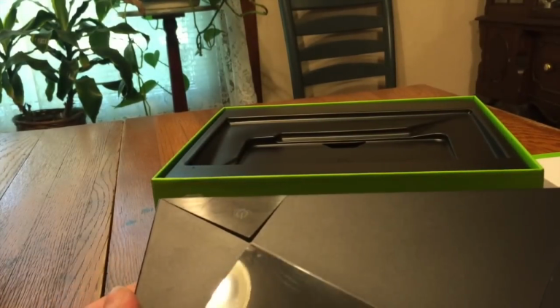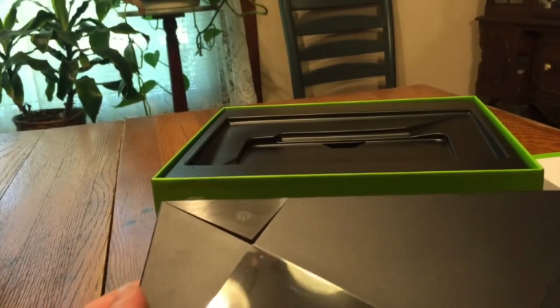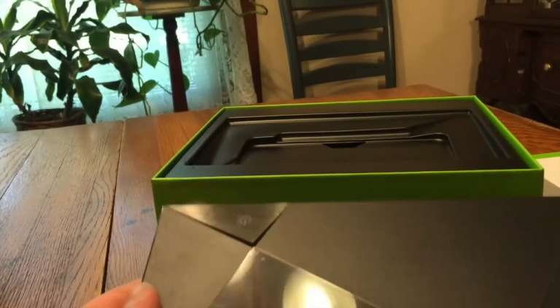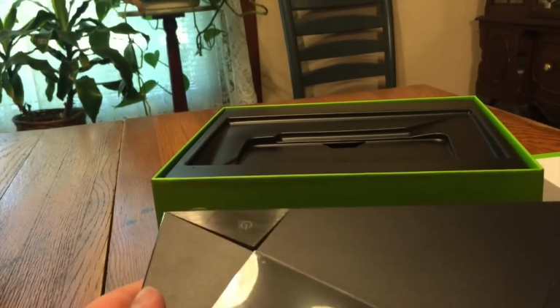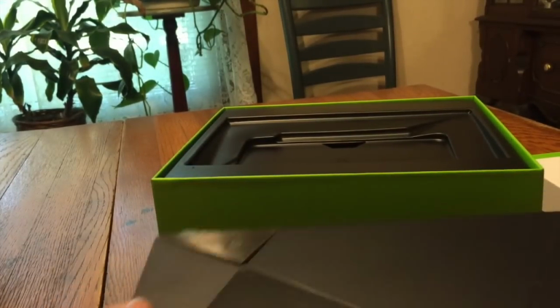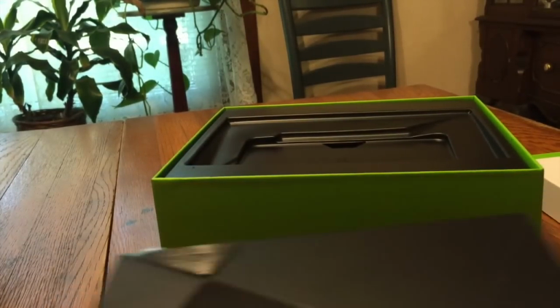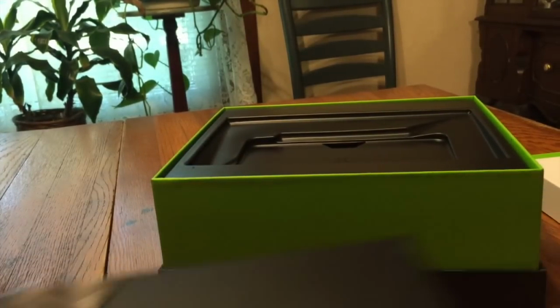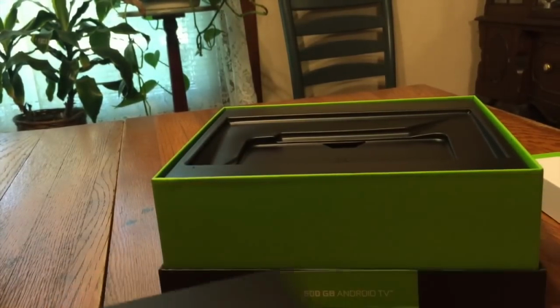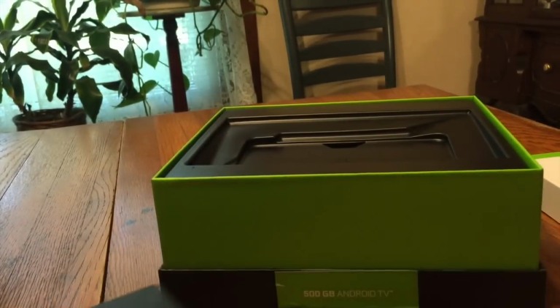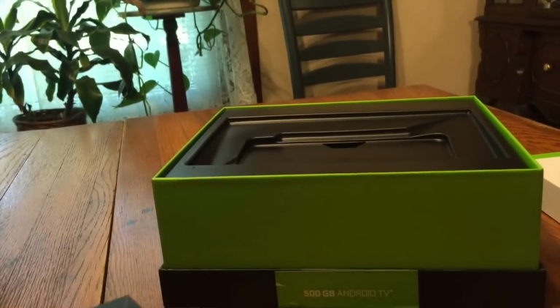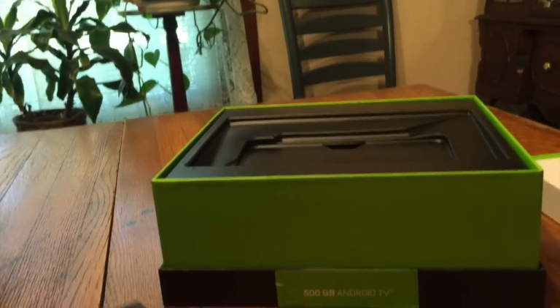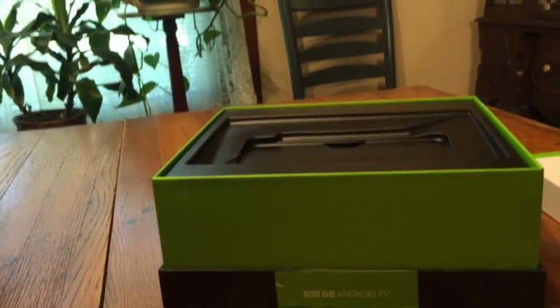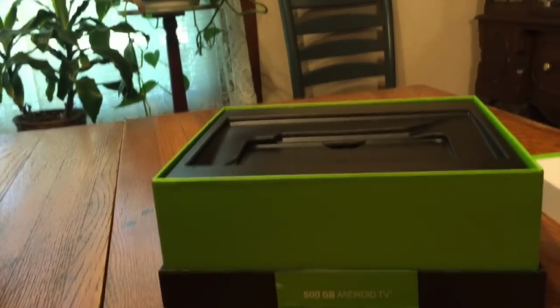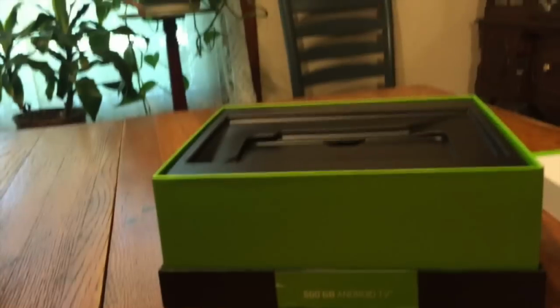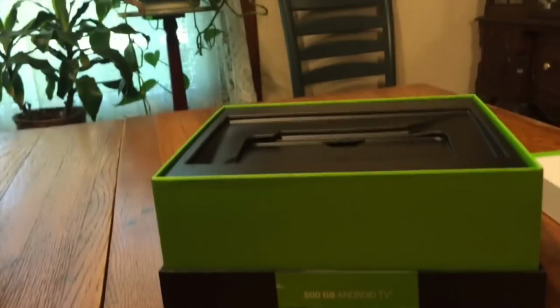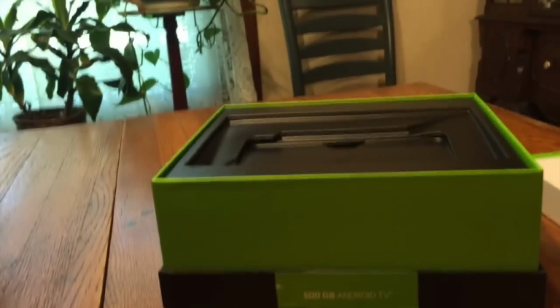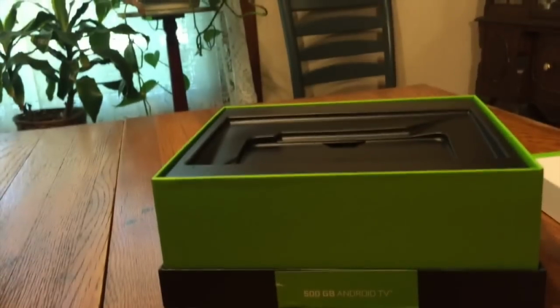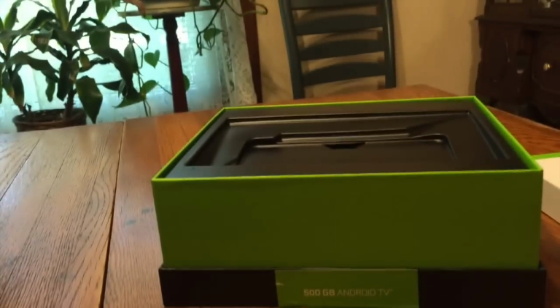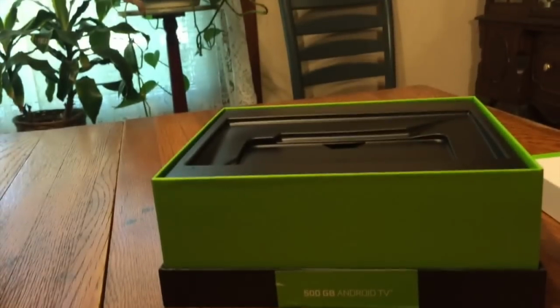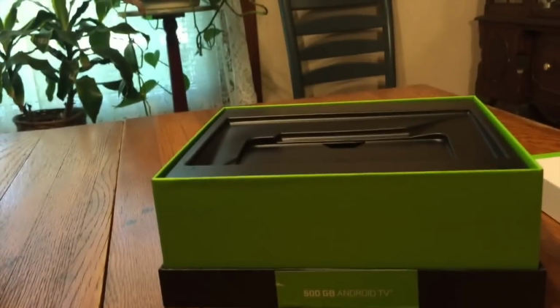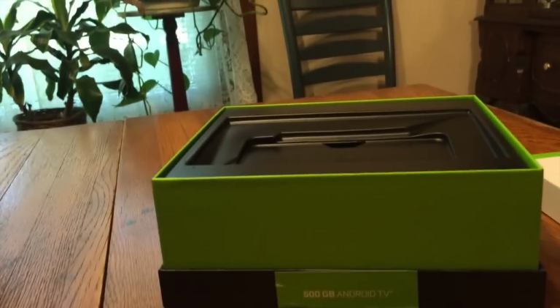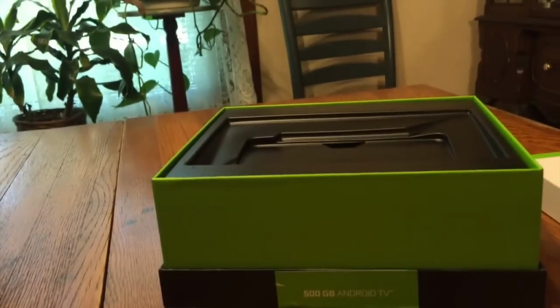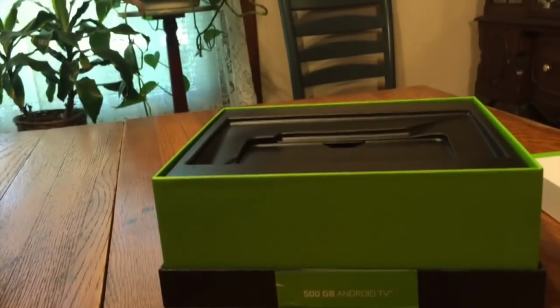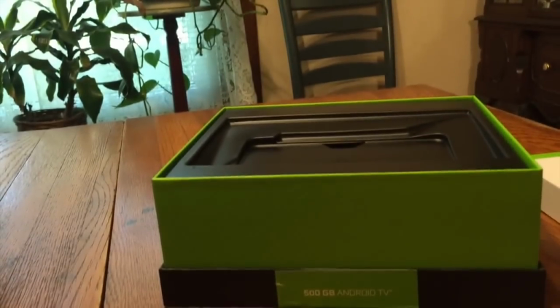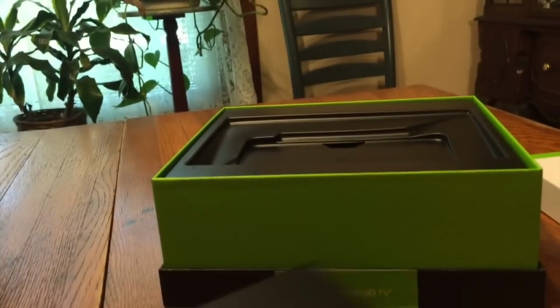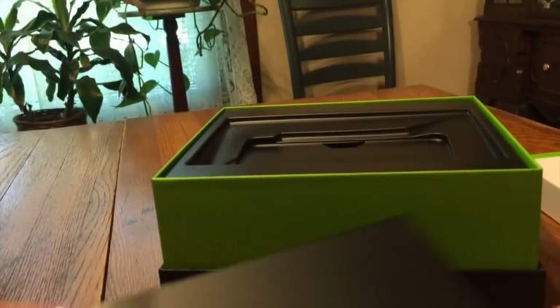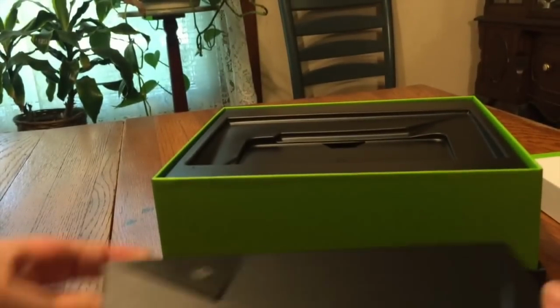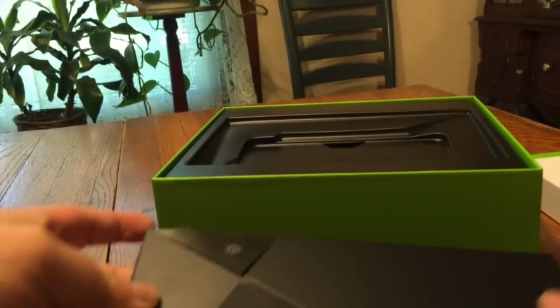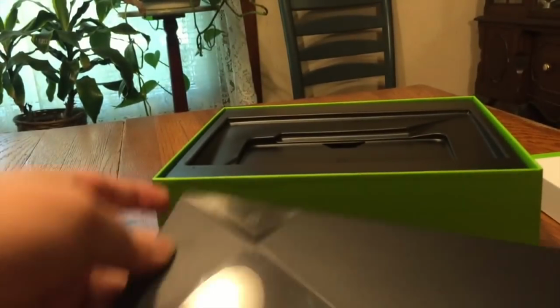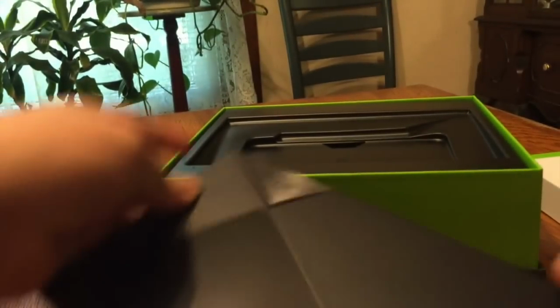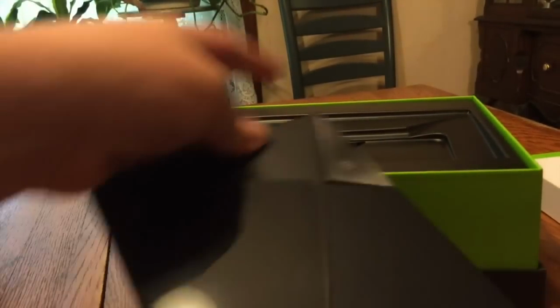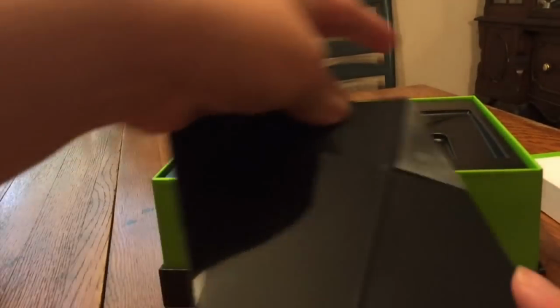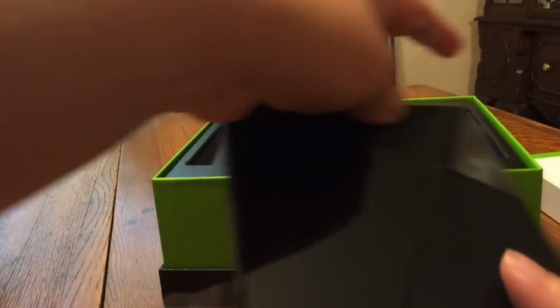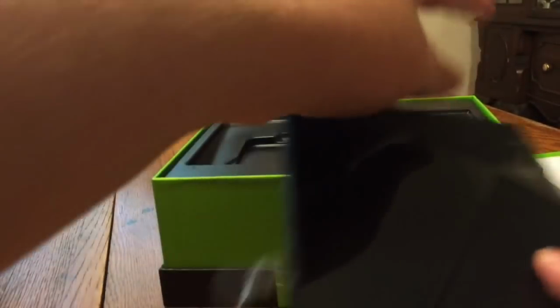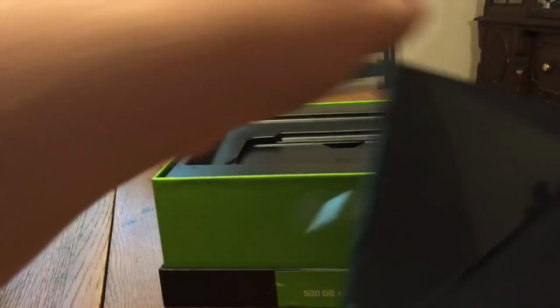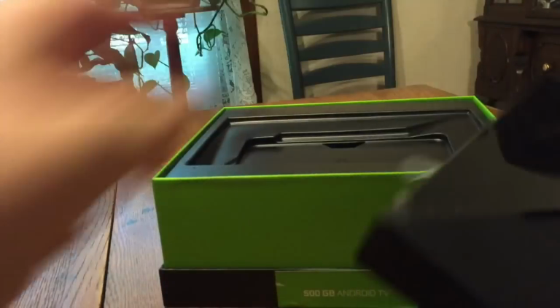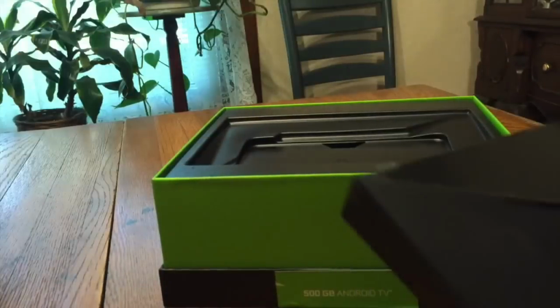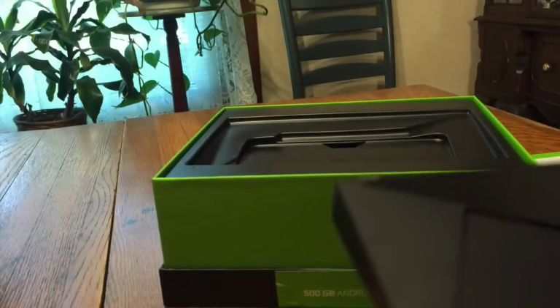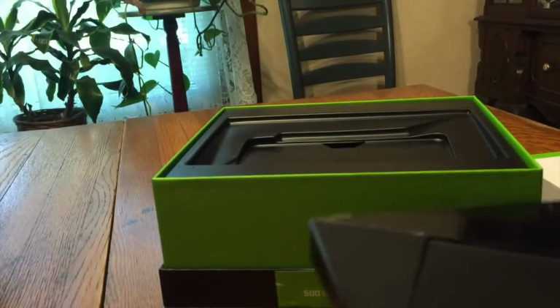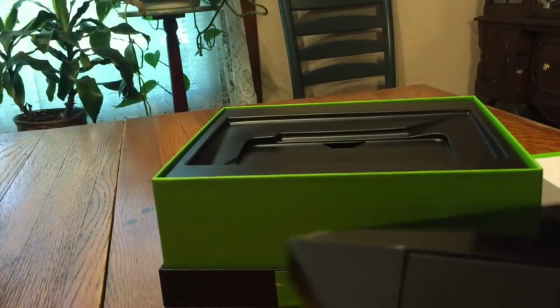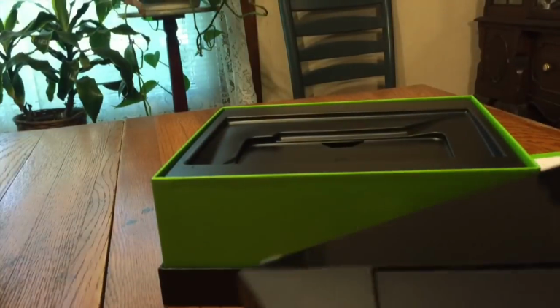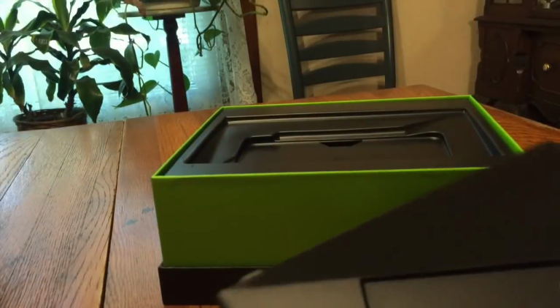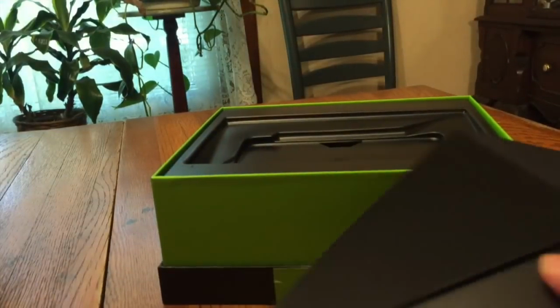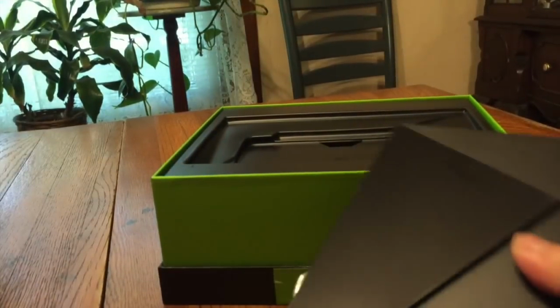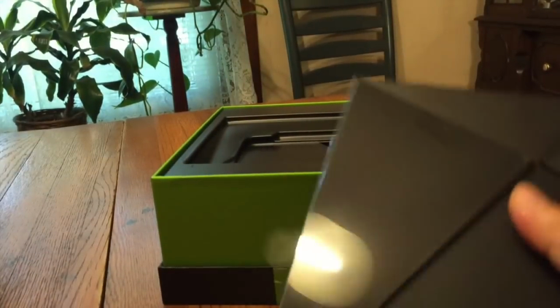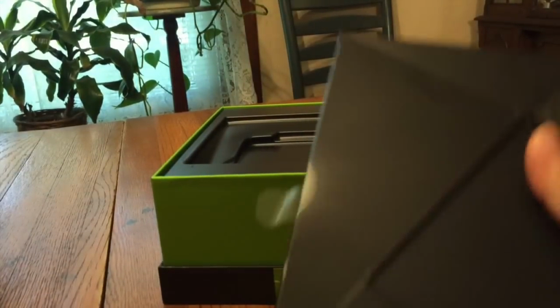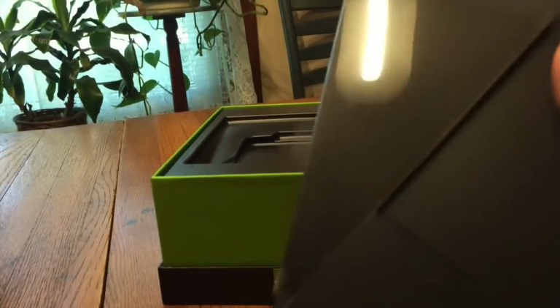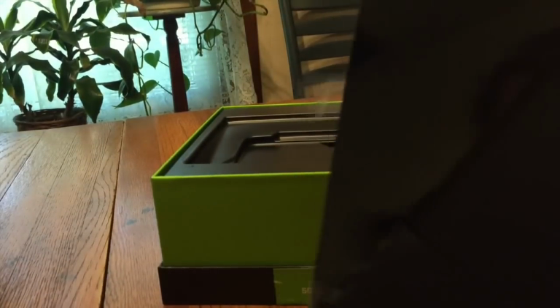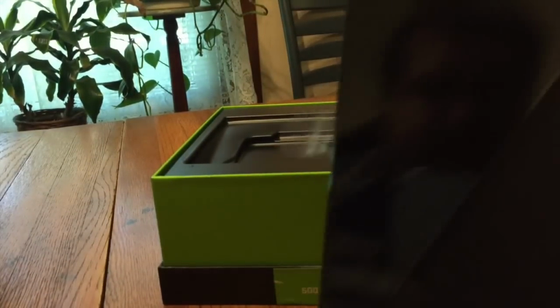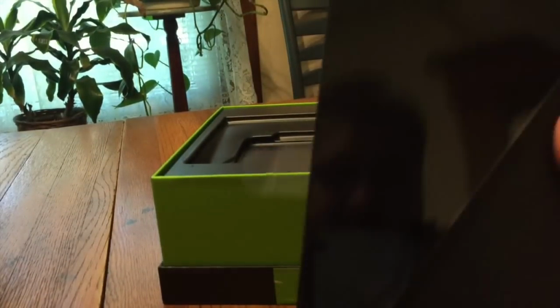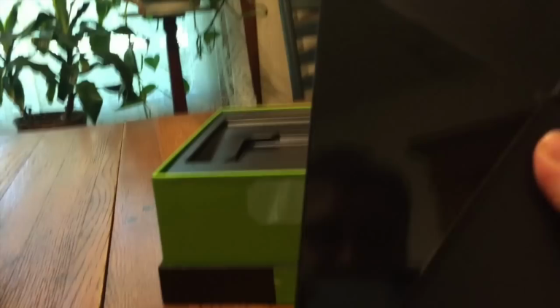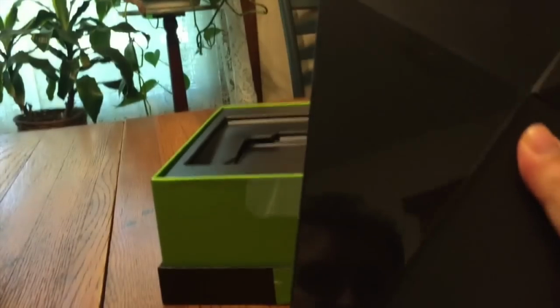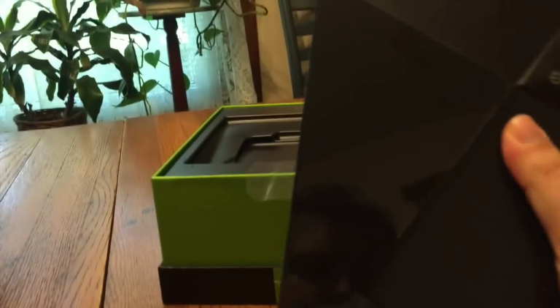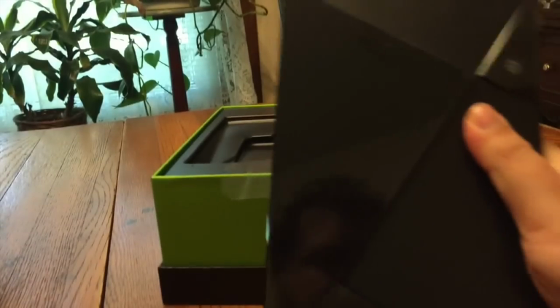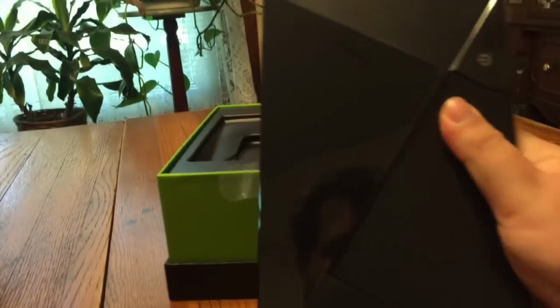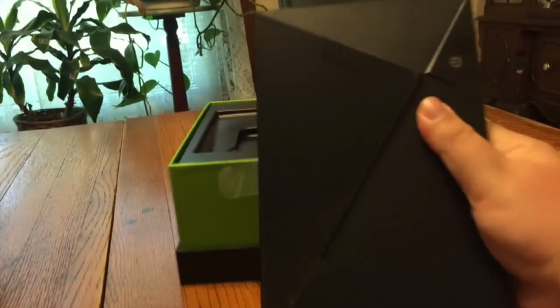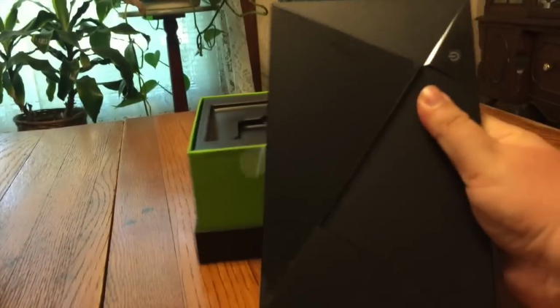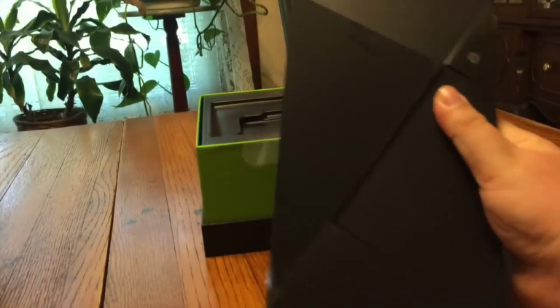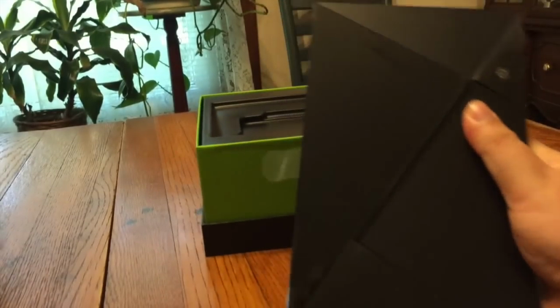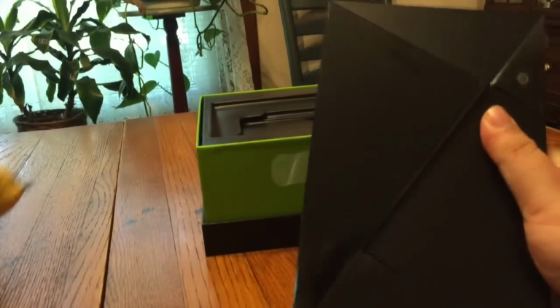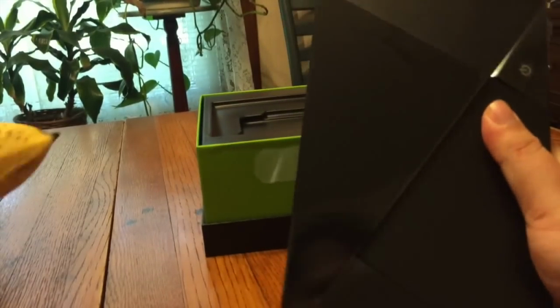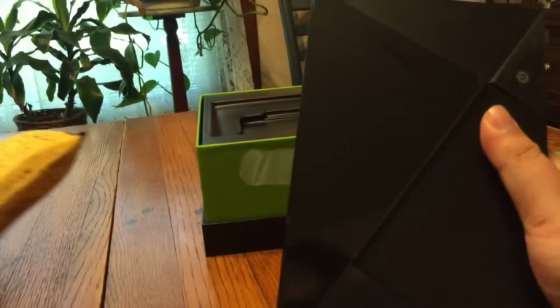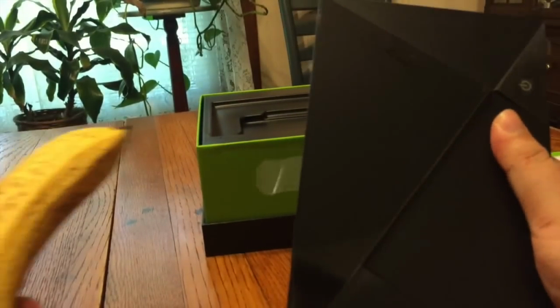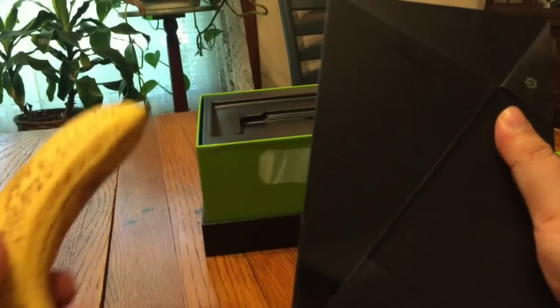I'm not going to bother showing you all the unboxing because frankly I think those are pretty boring, but here is the console. Here are the other things that come in the box — there's the controller.